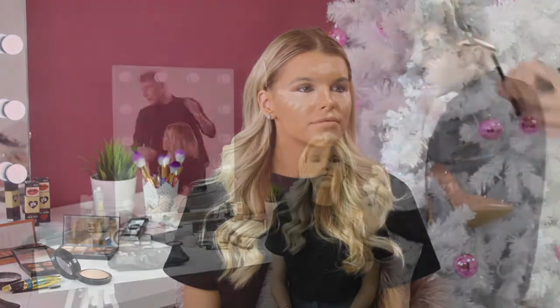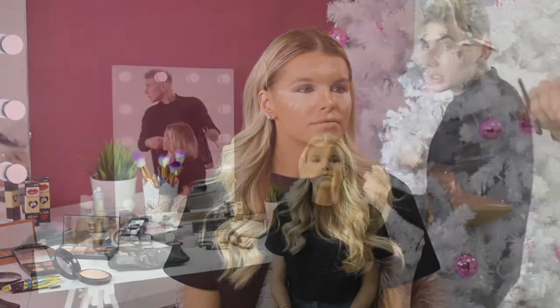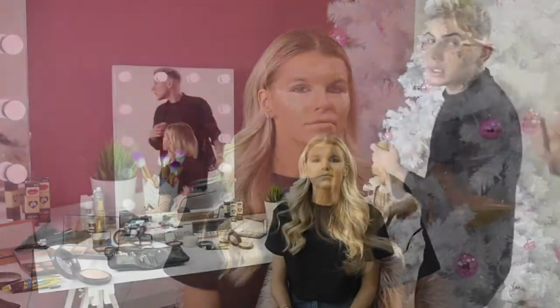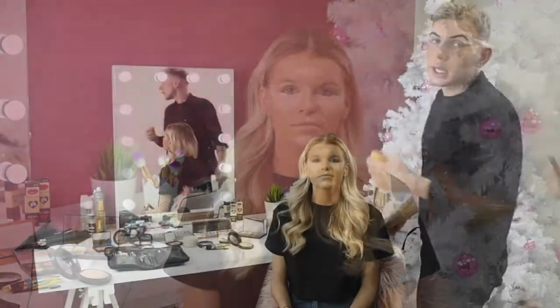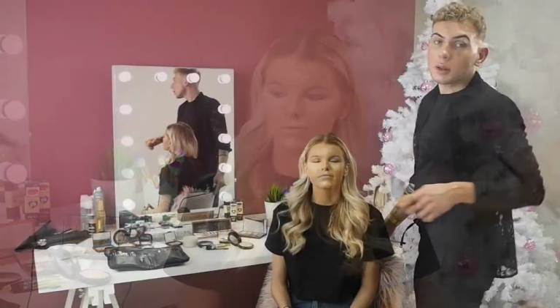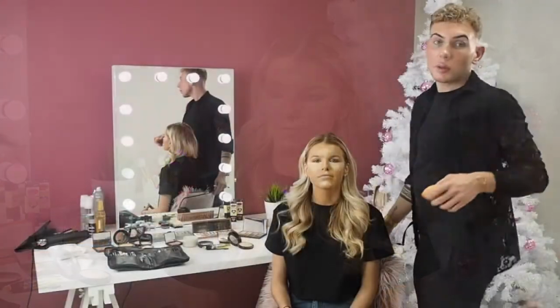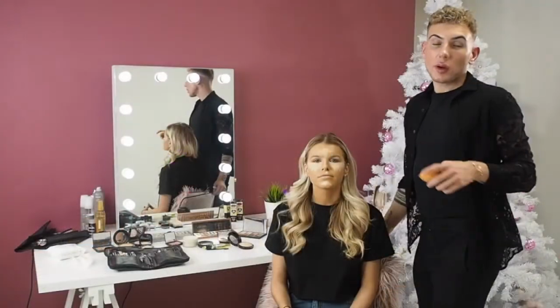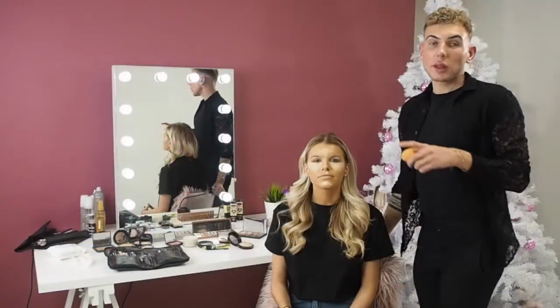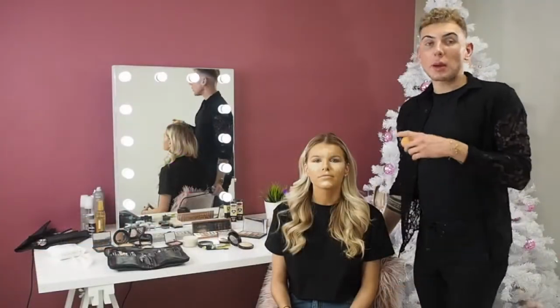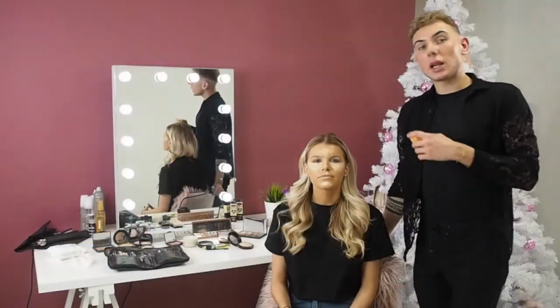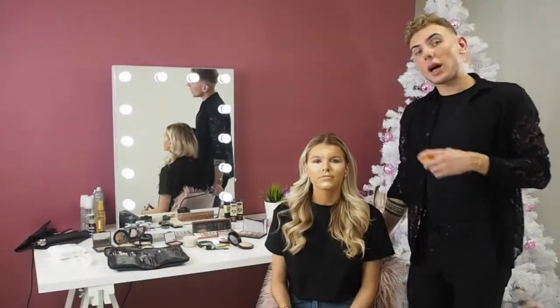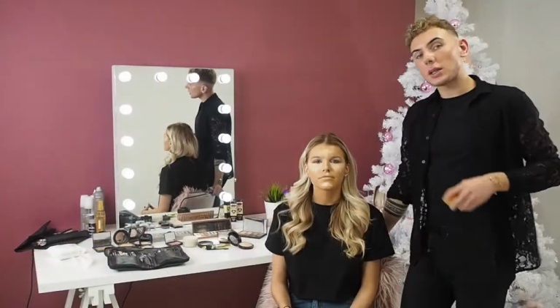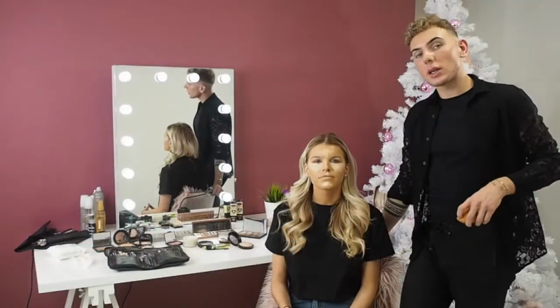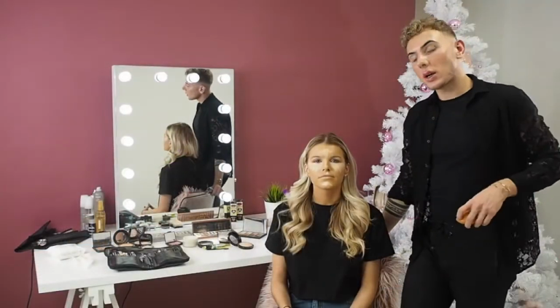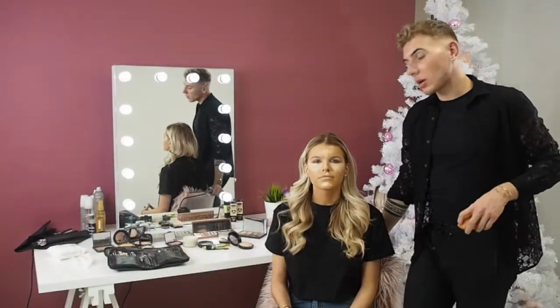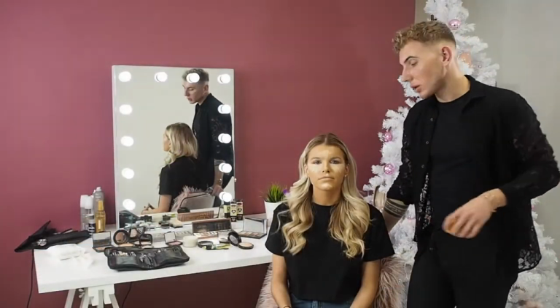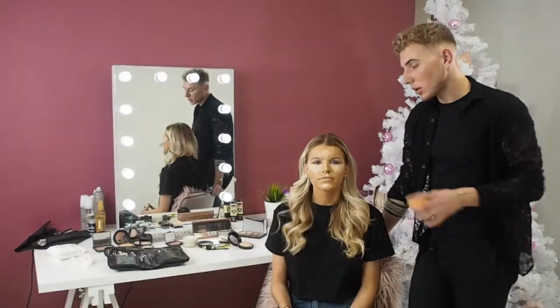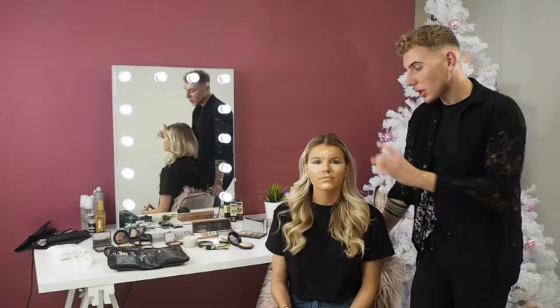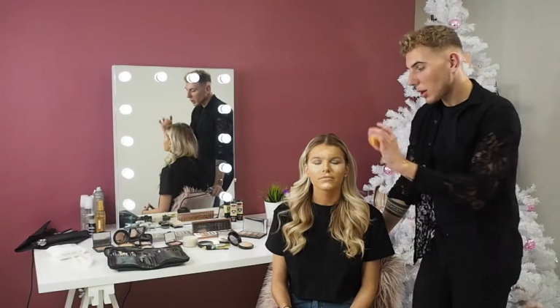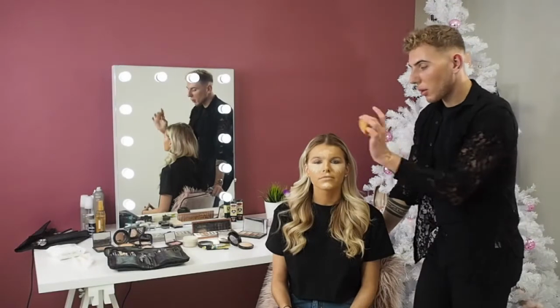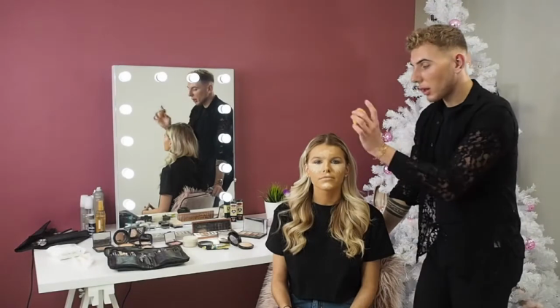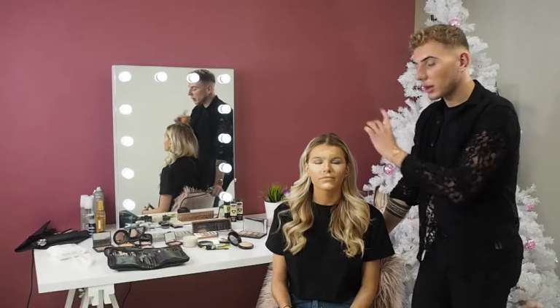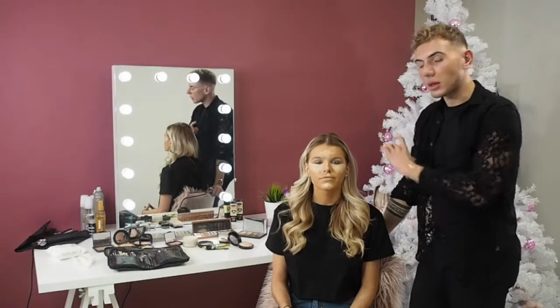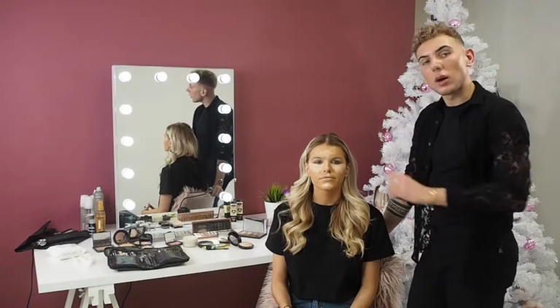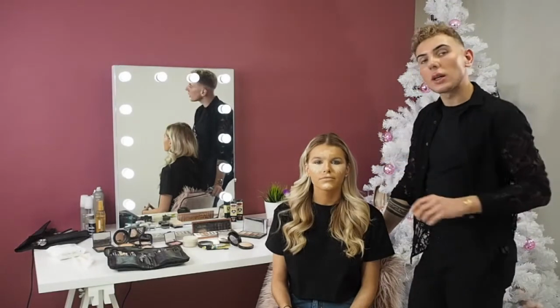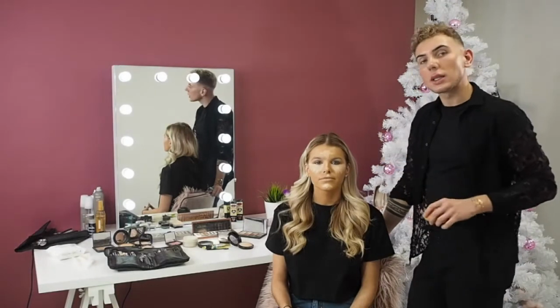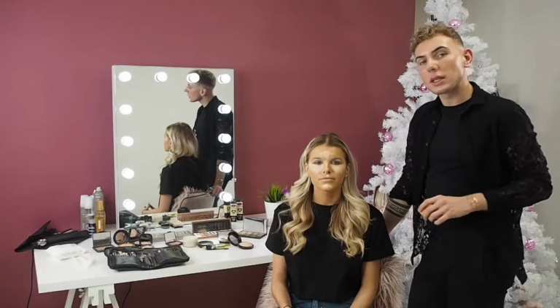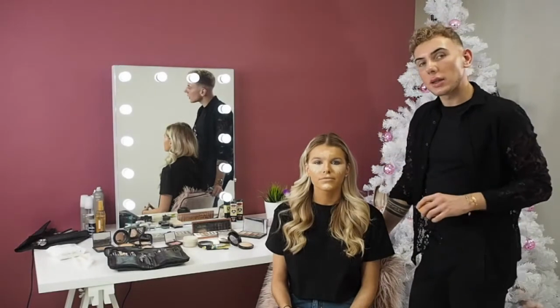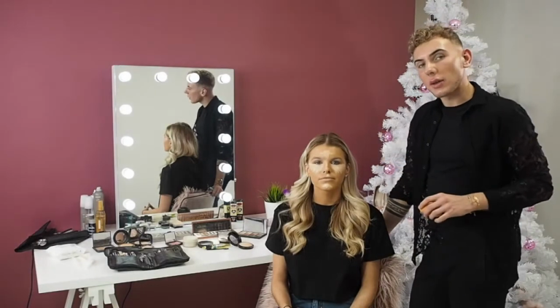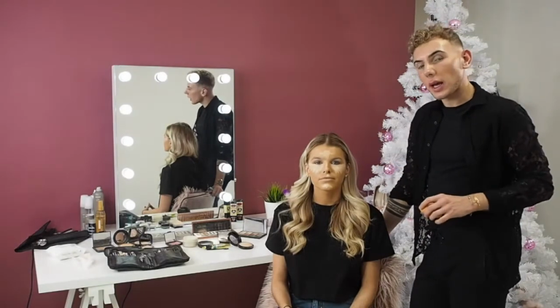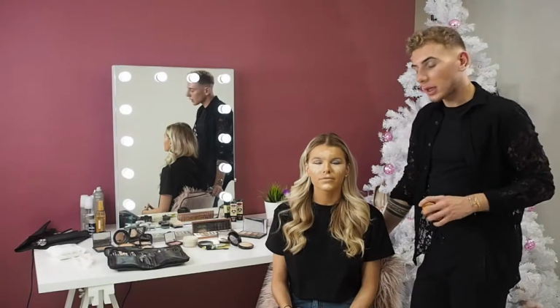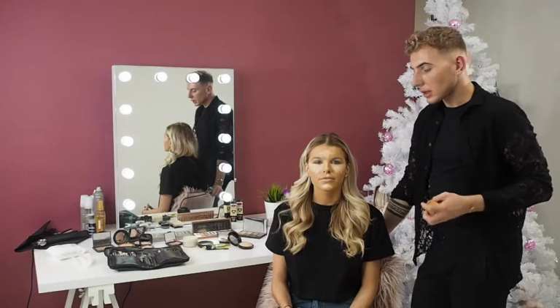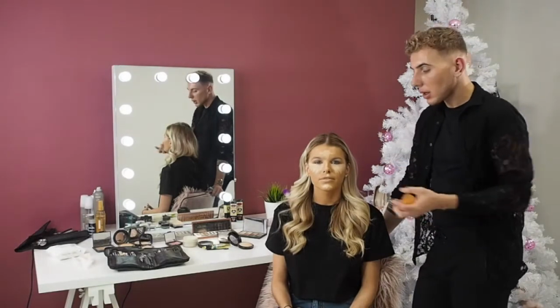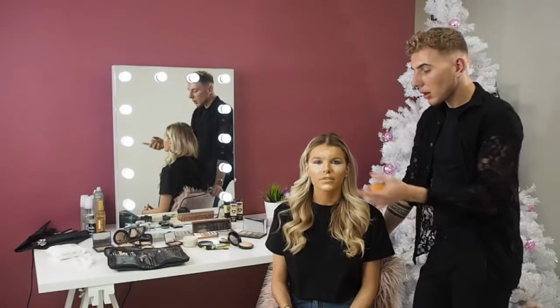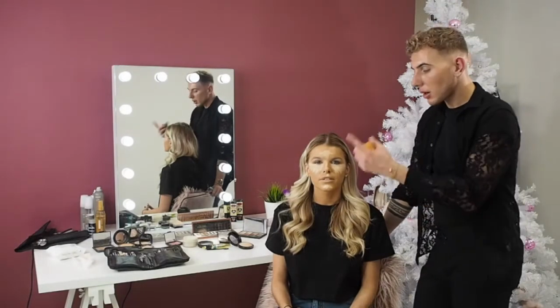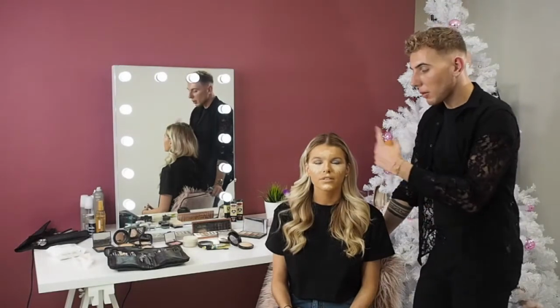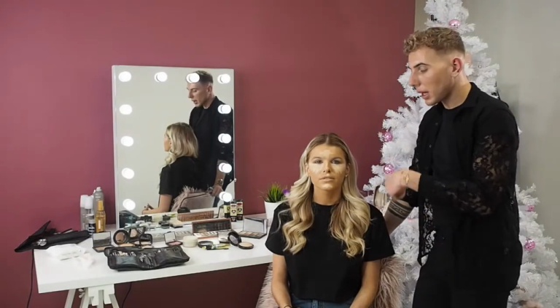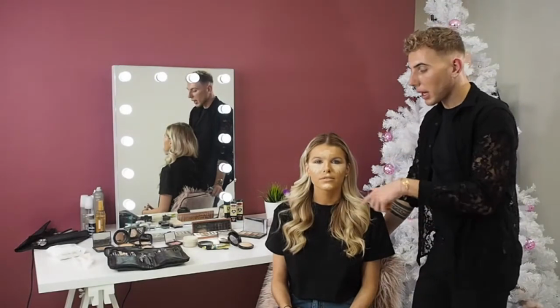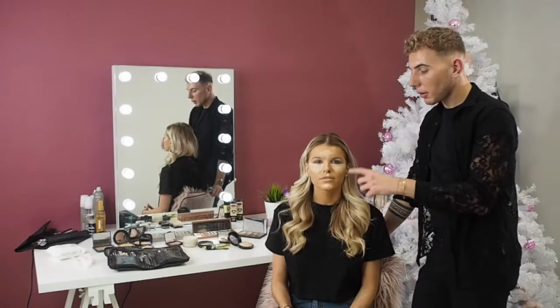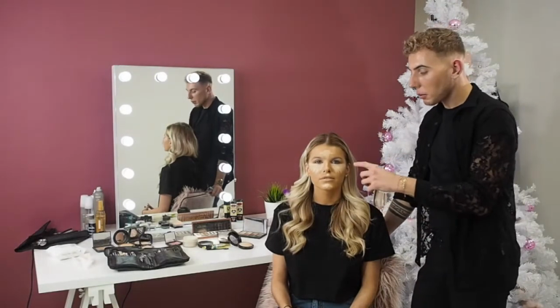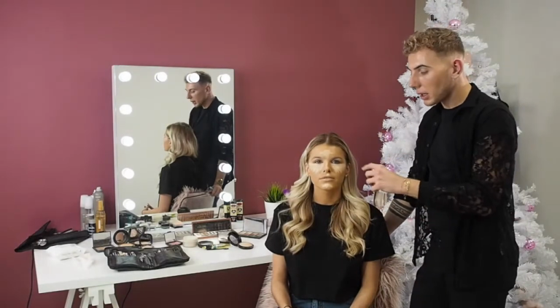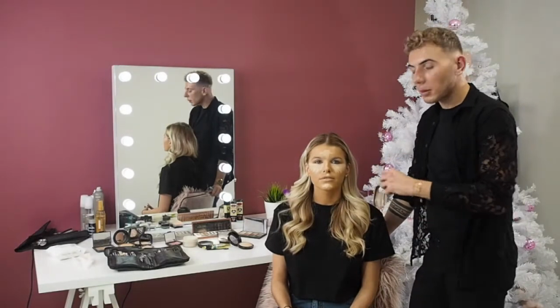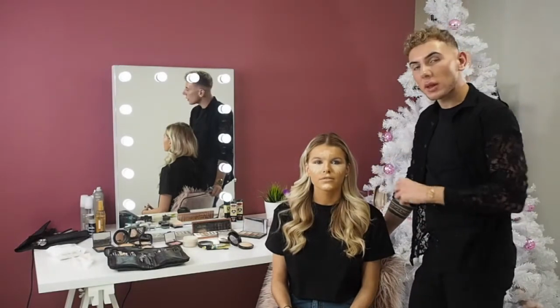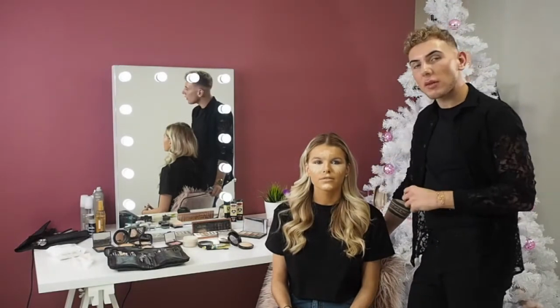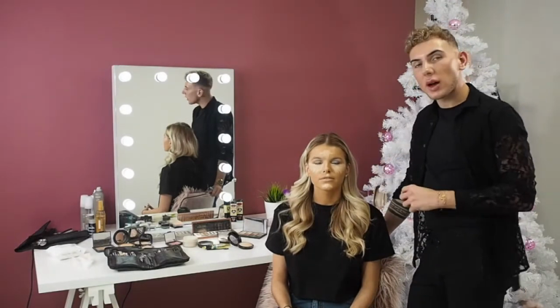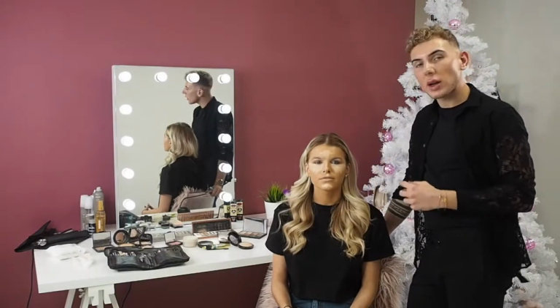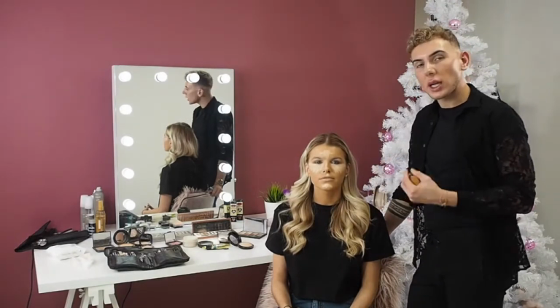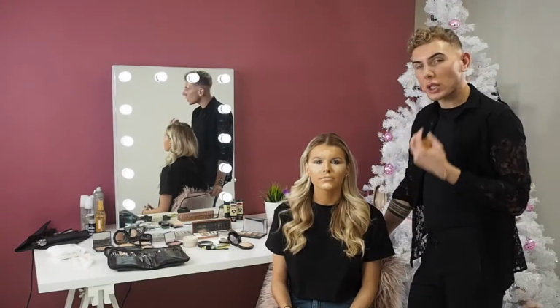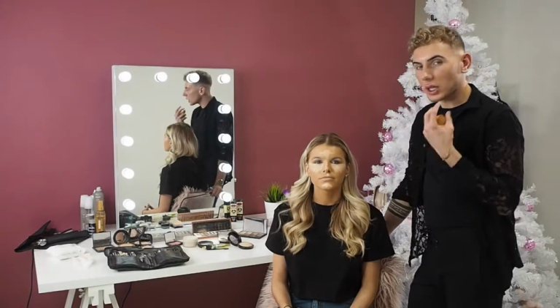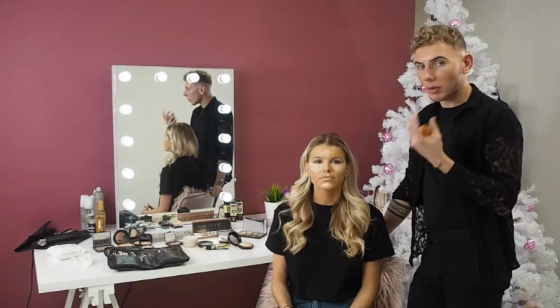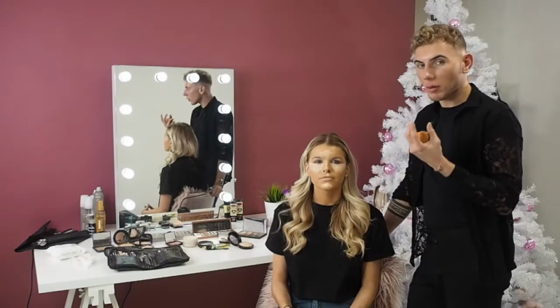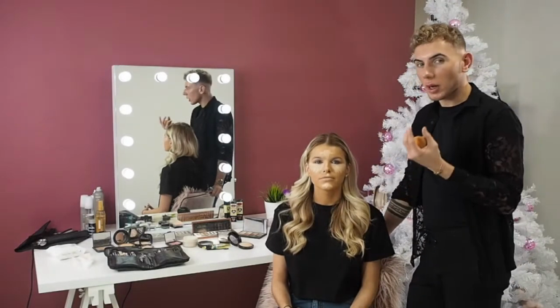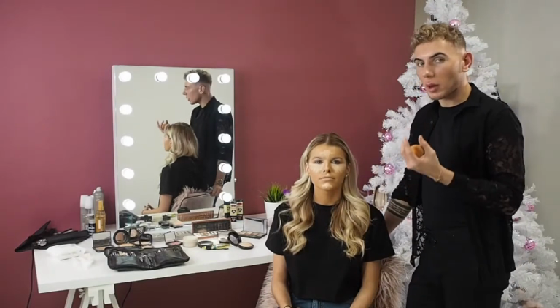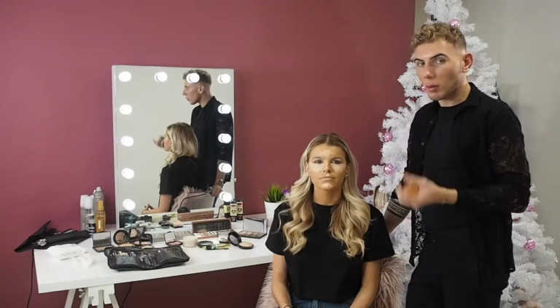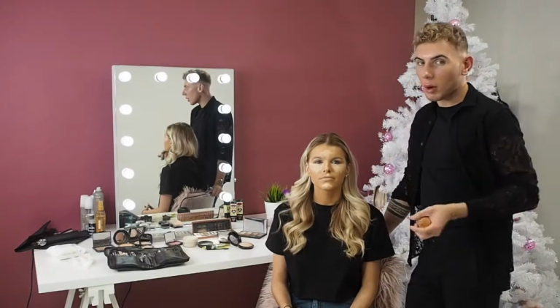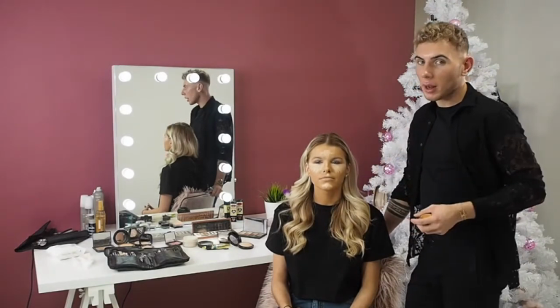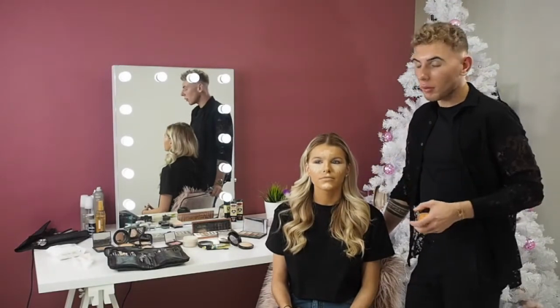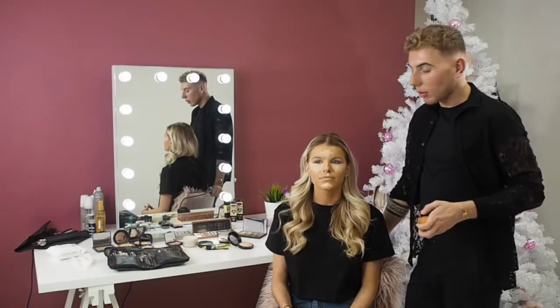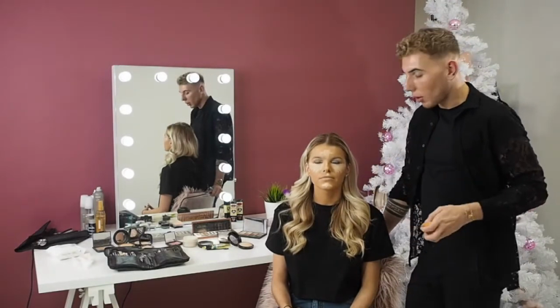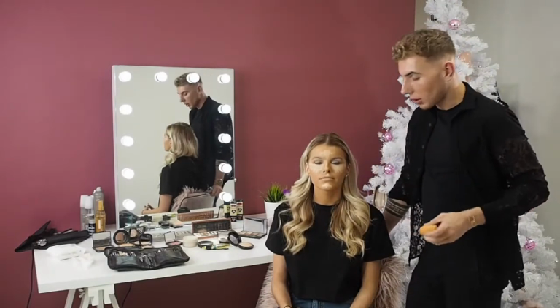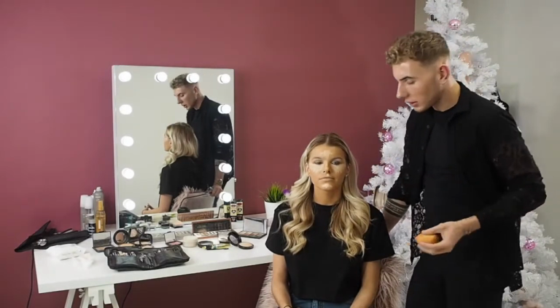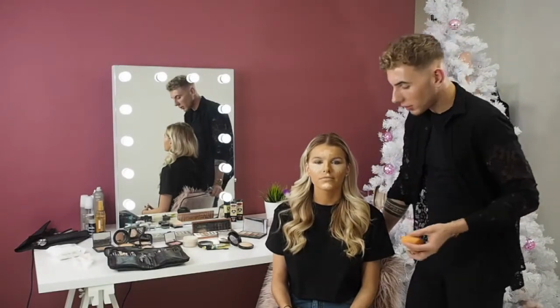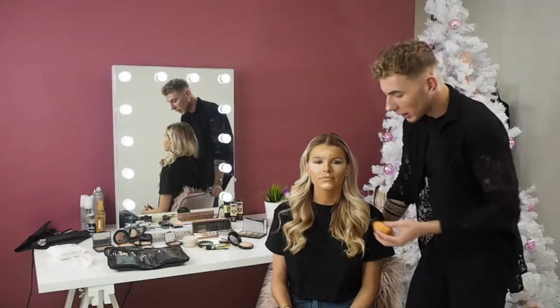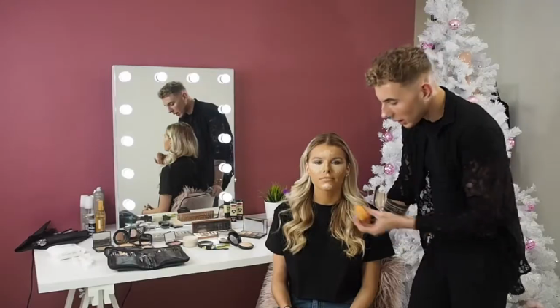Now that we've covered those dark circles, I'm just going to blend this all into the face, blending it with the foundation to give it a really bright finish.